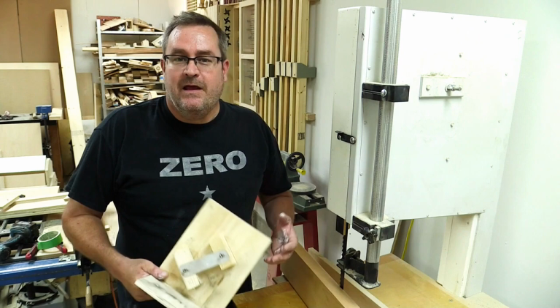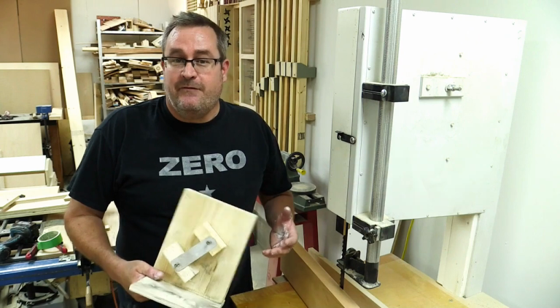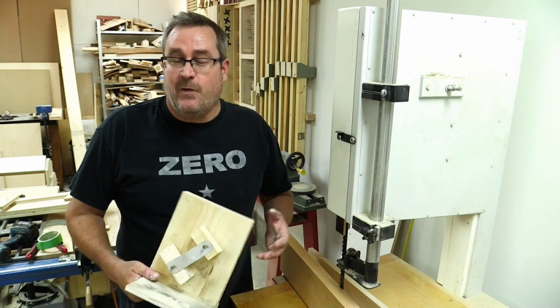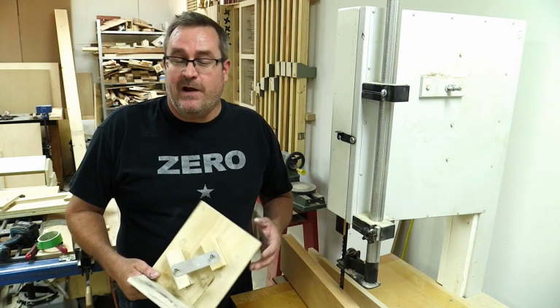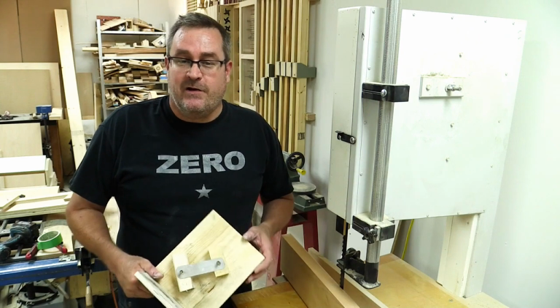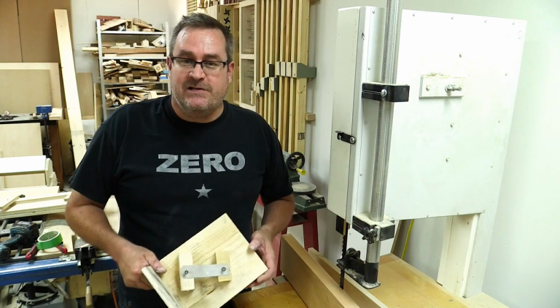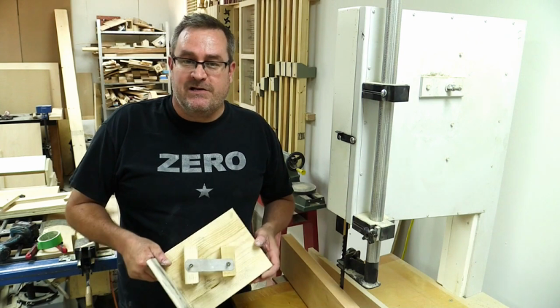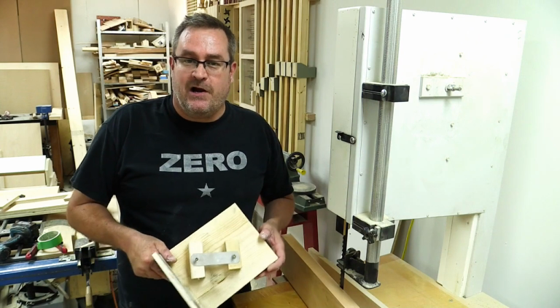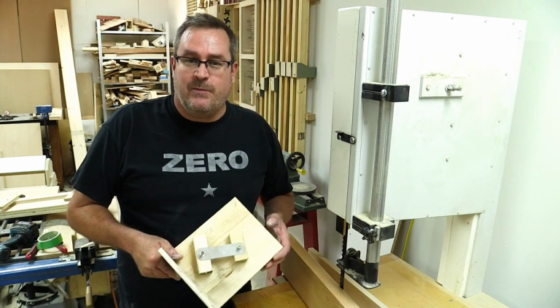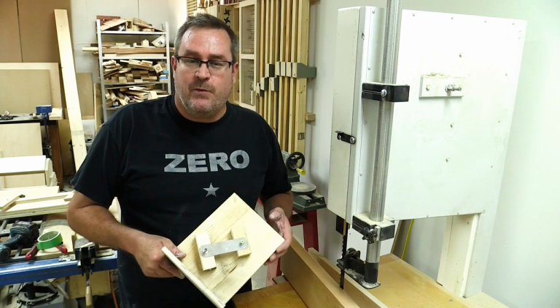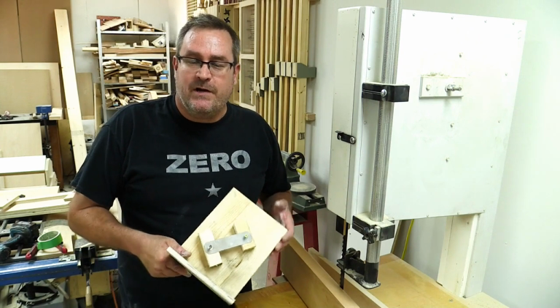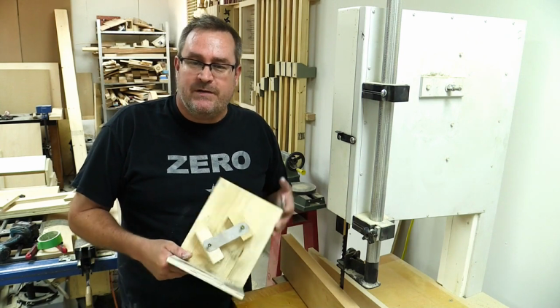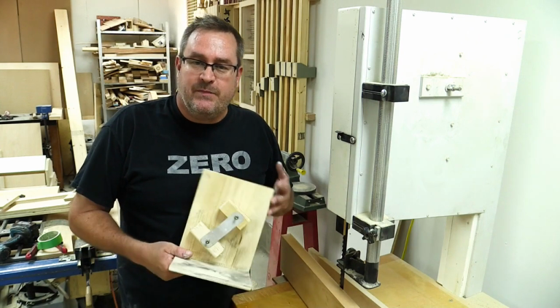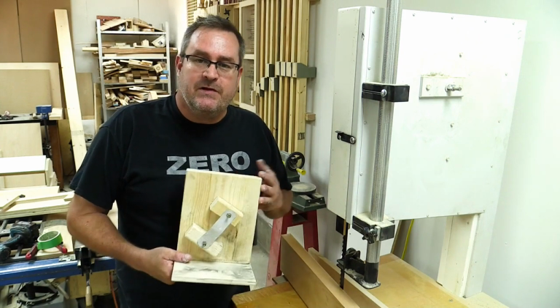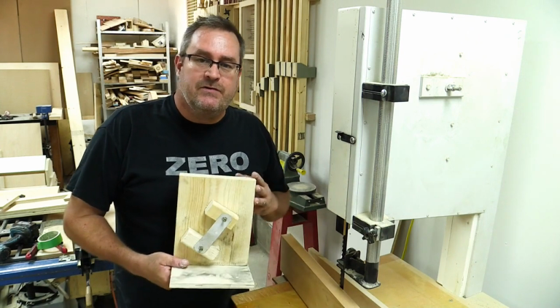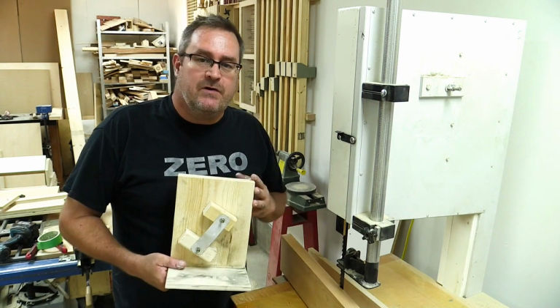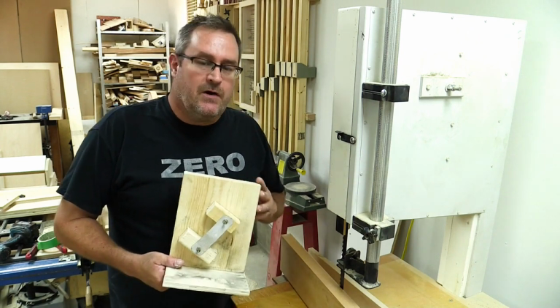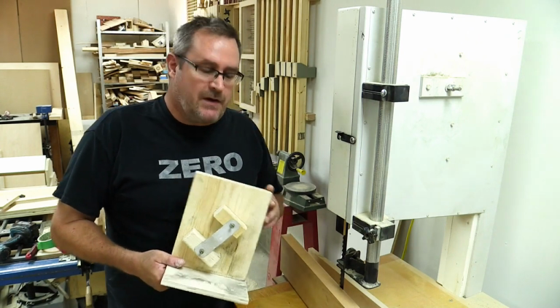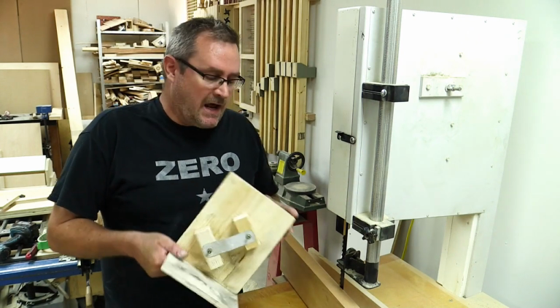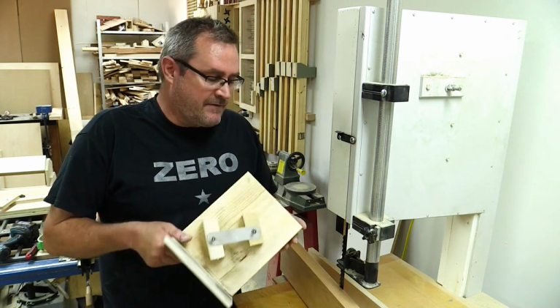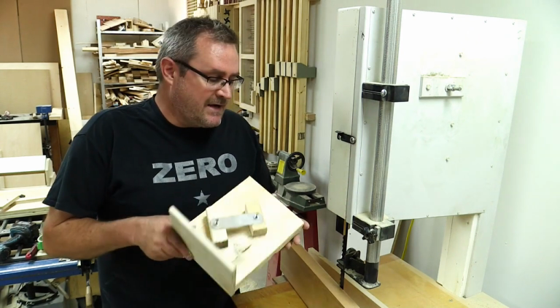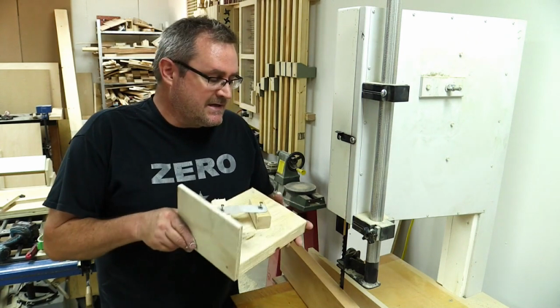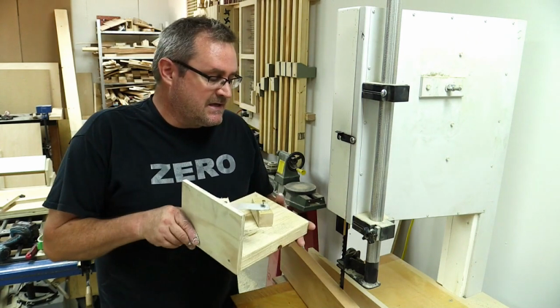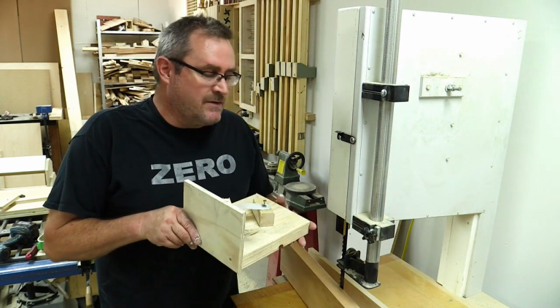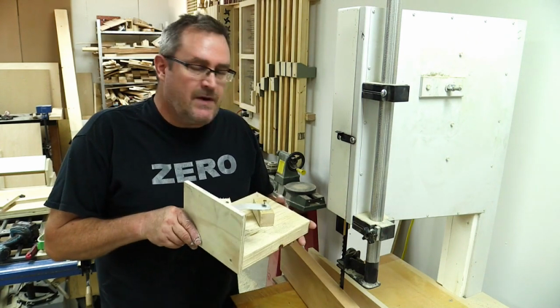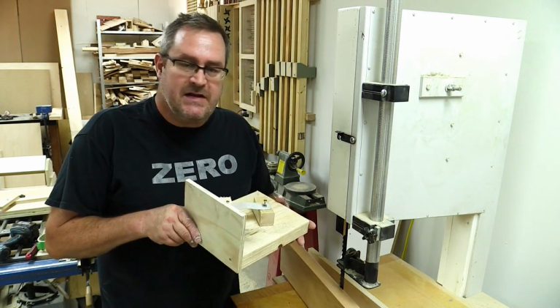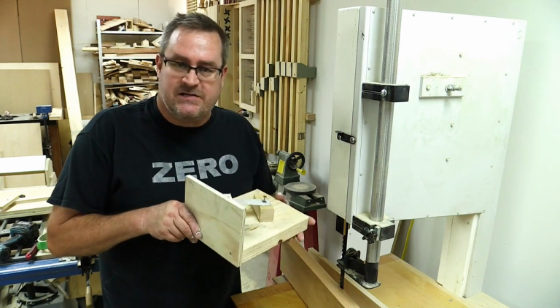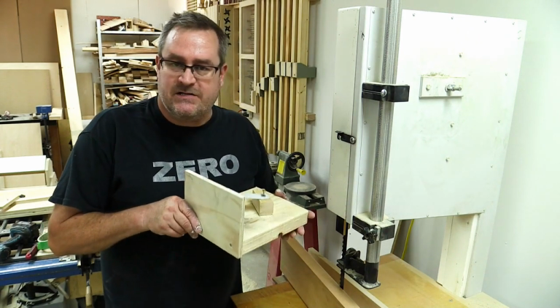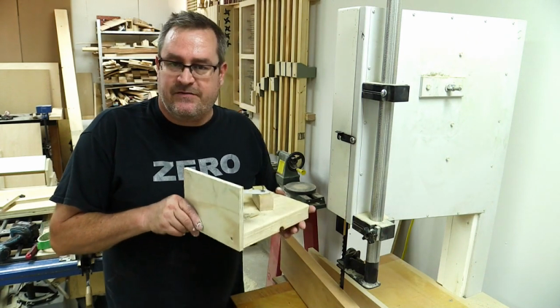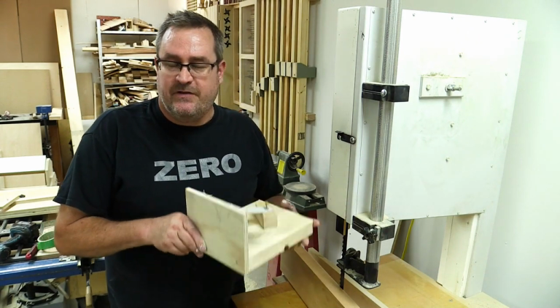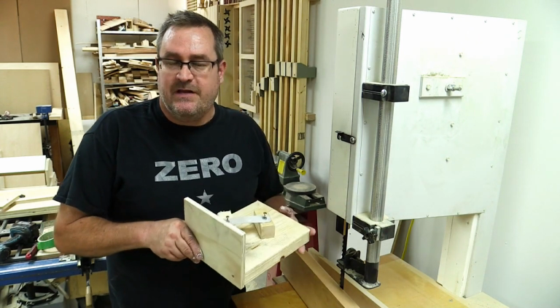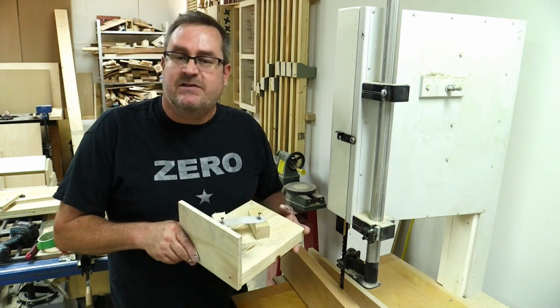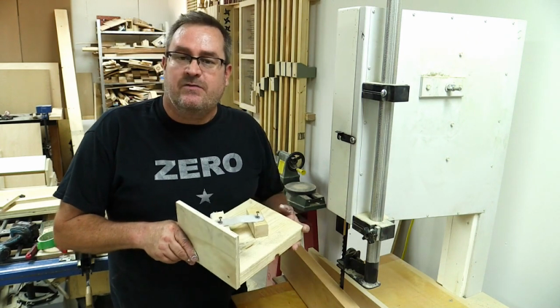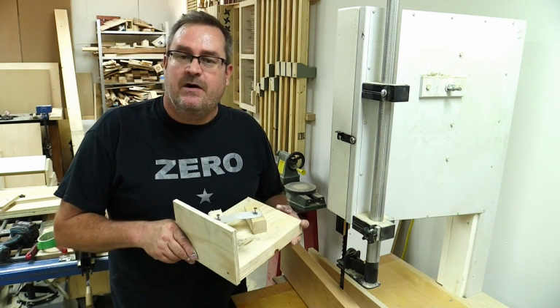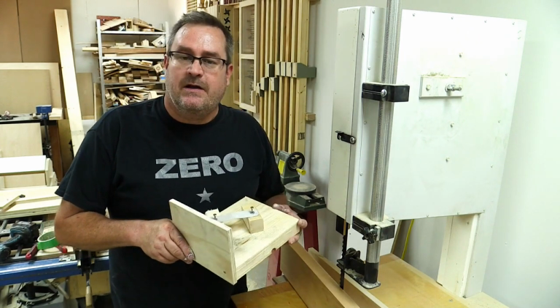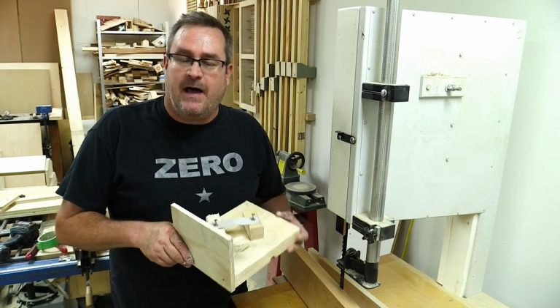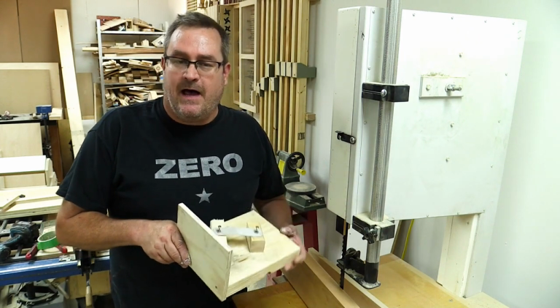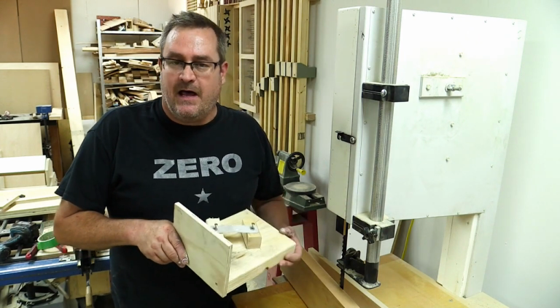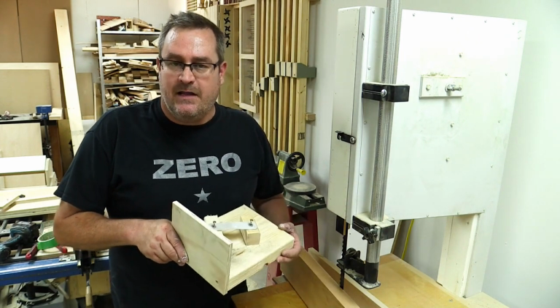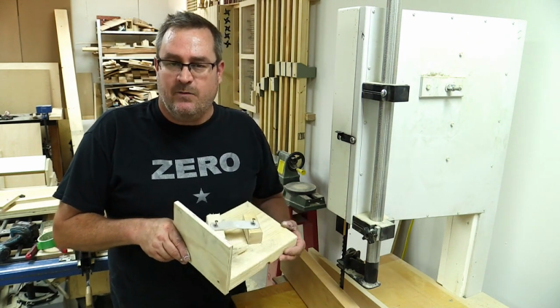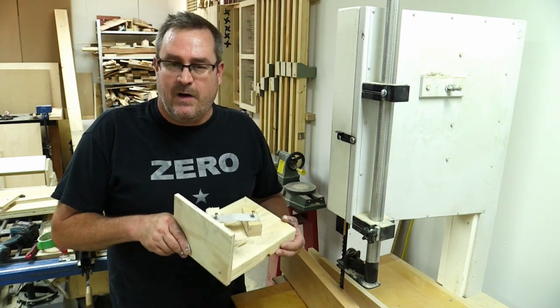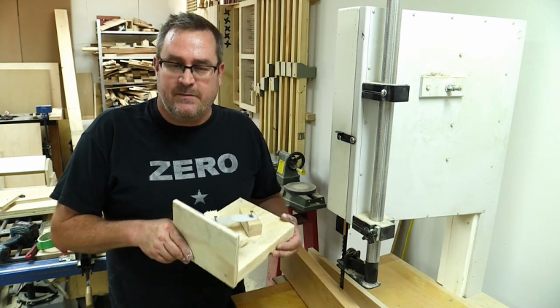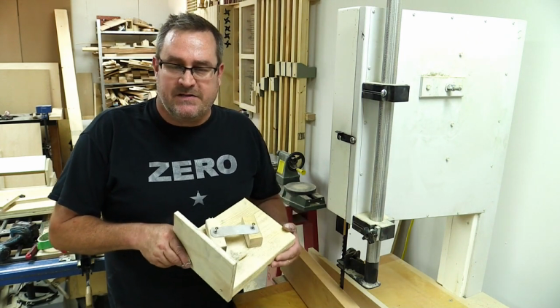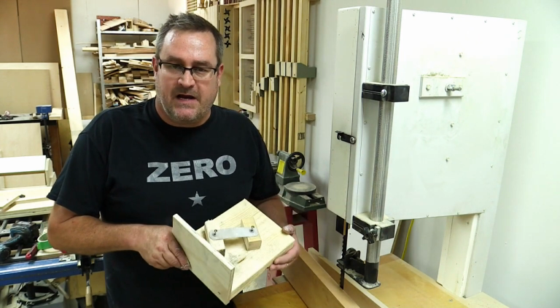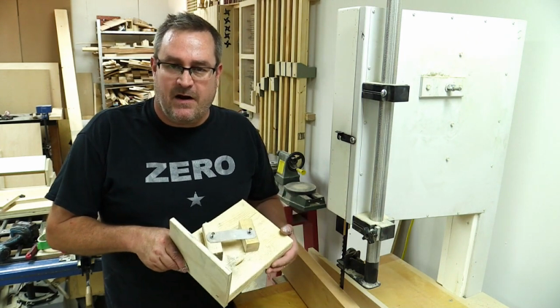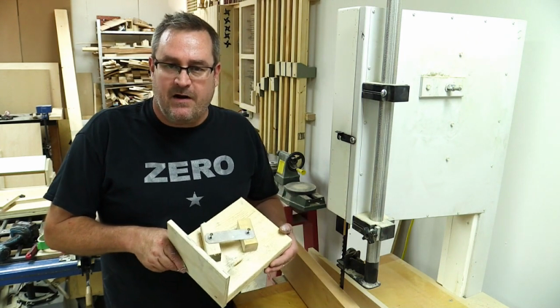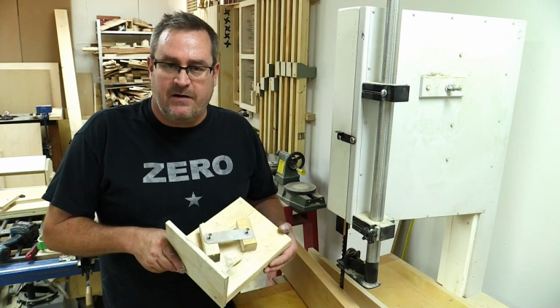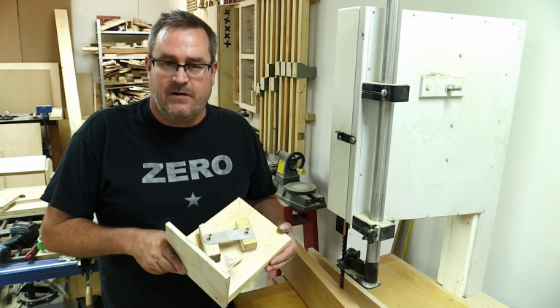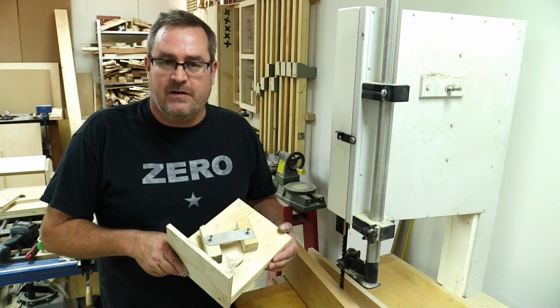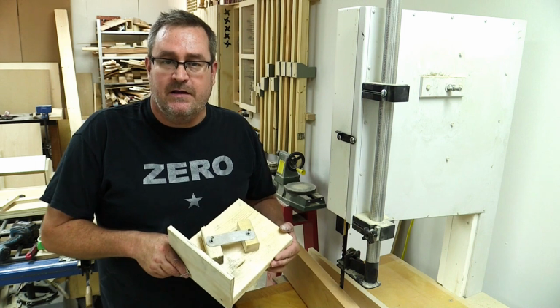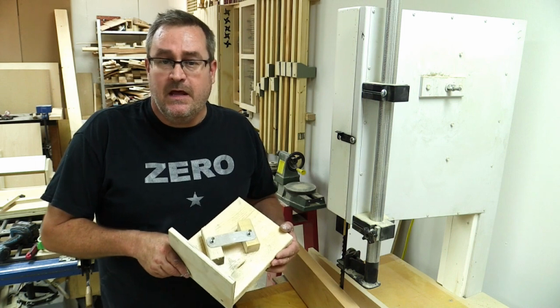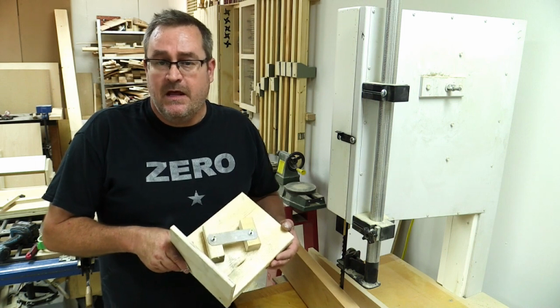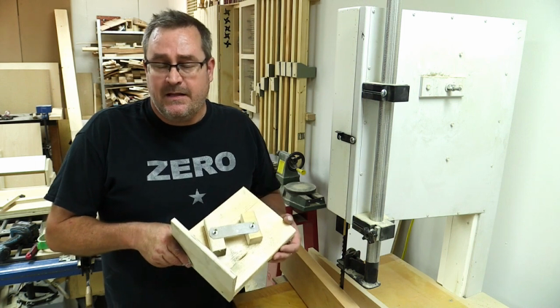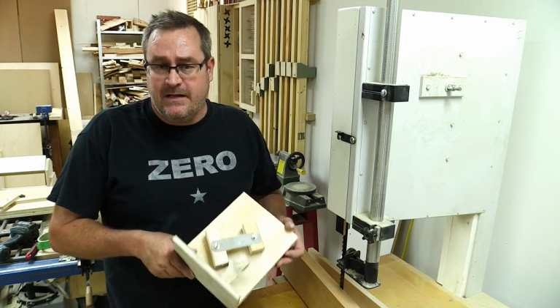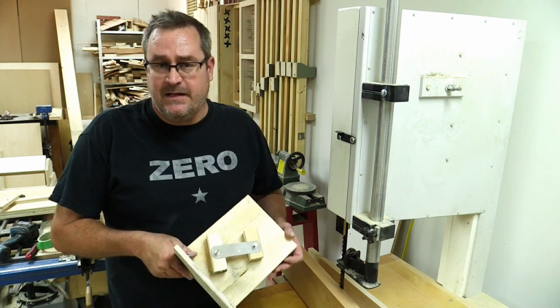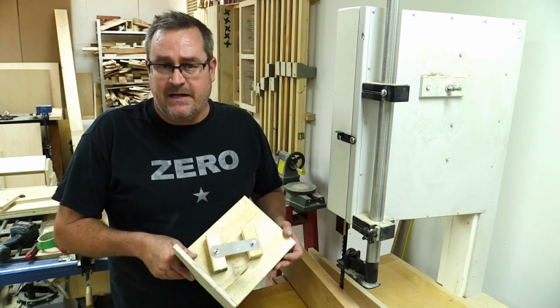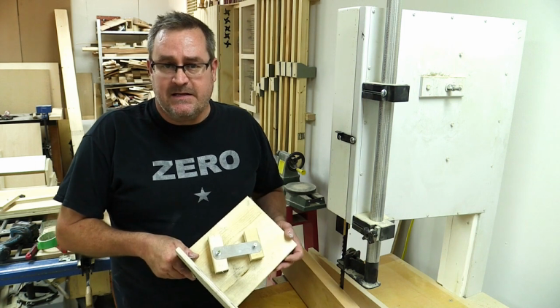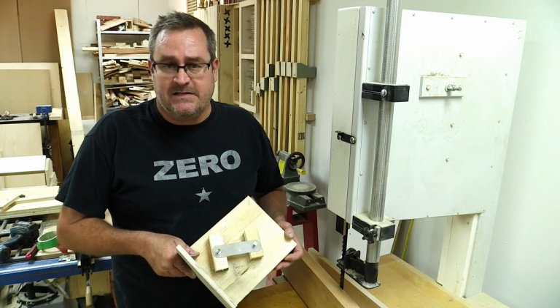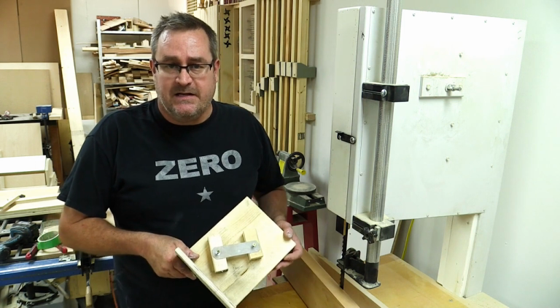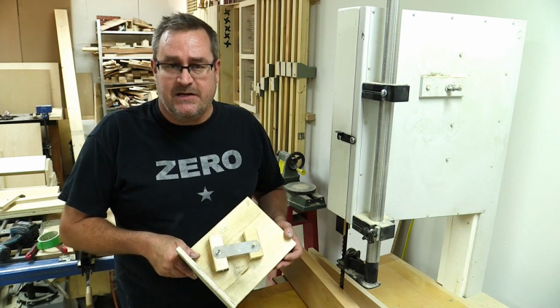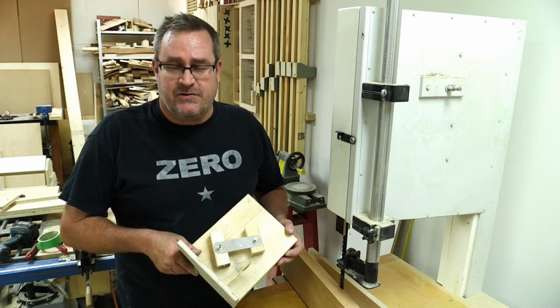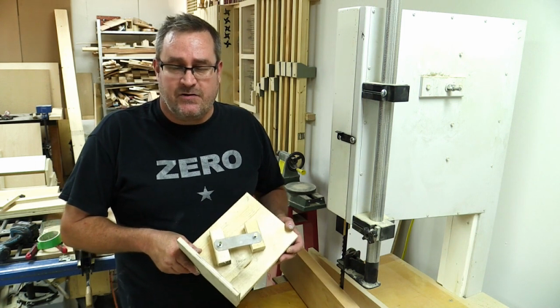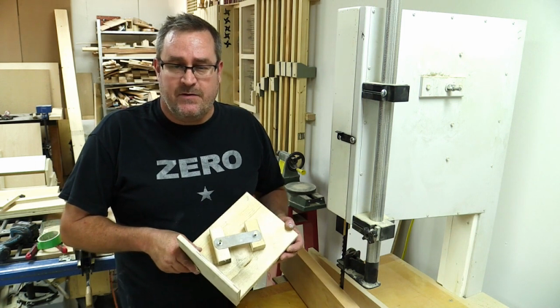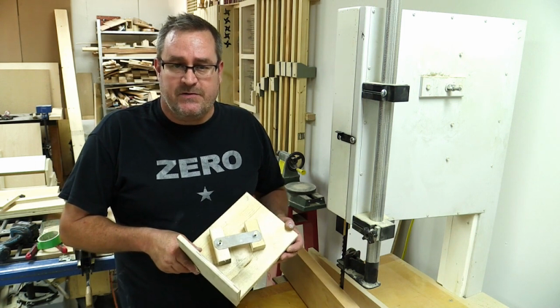If you want a good starting point to build your own, I've got the dimensions for this one on the website article — the link is in the description.